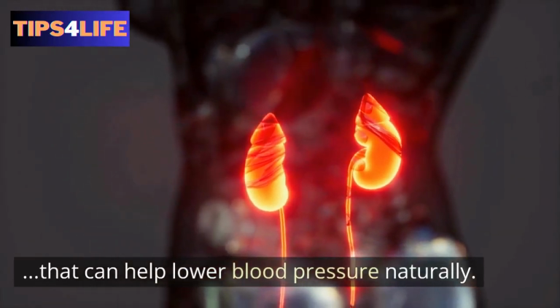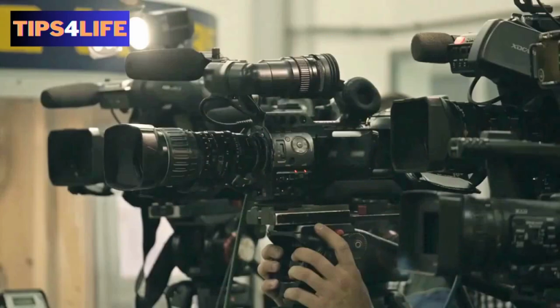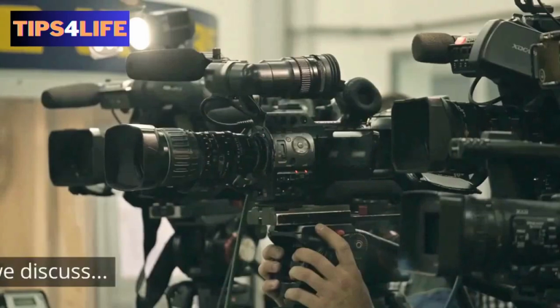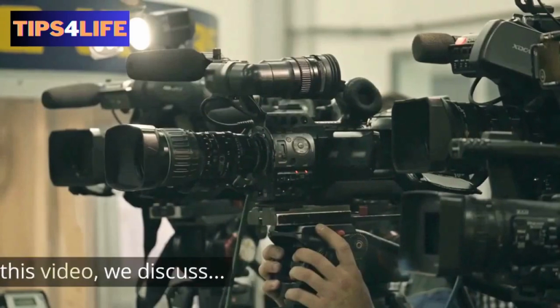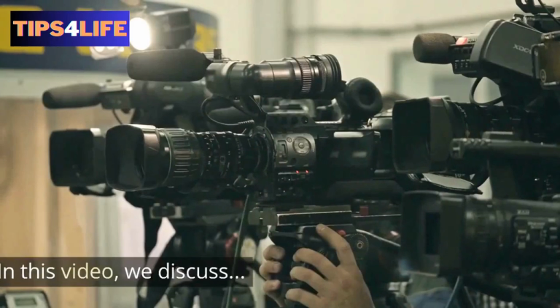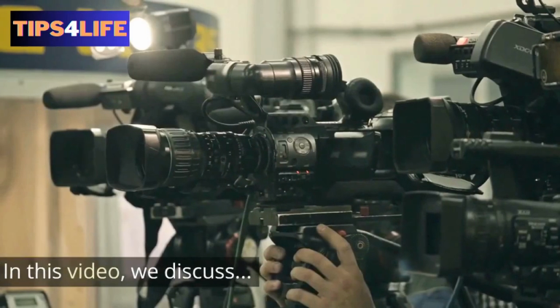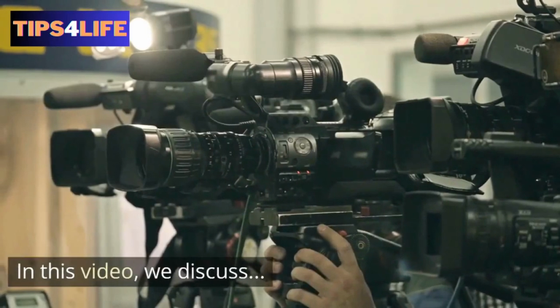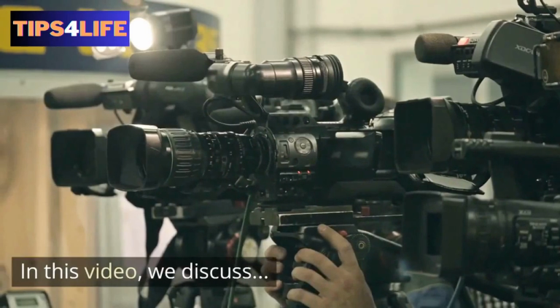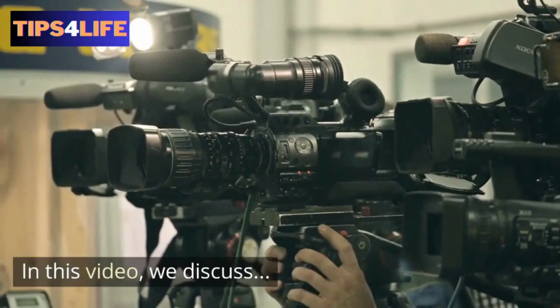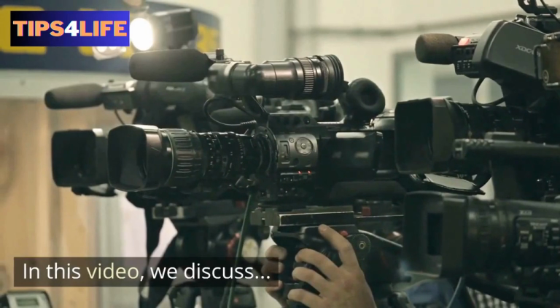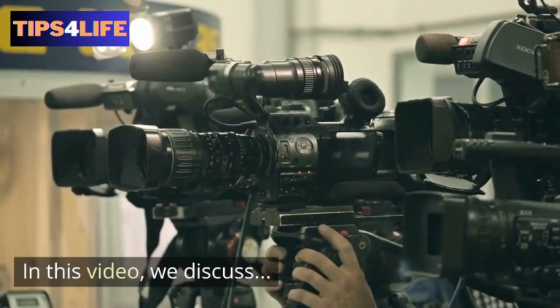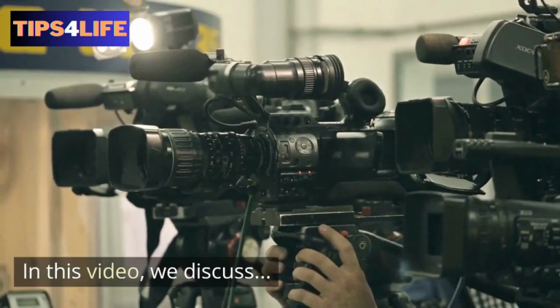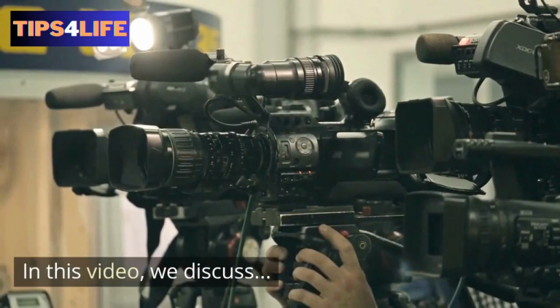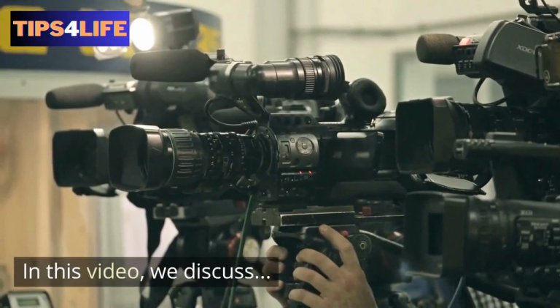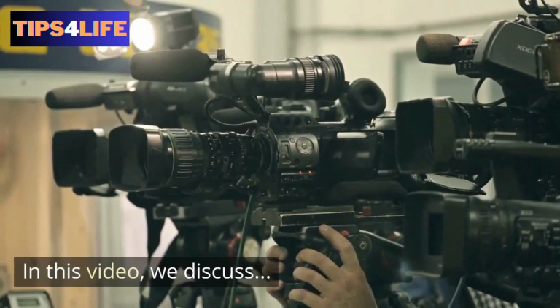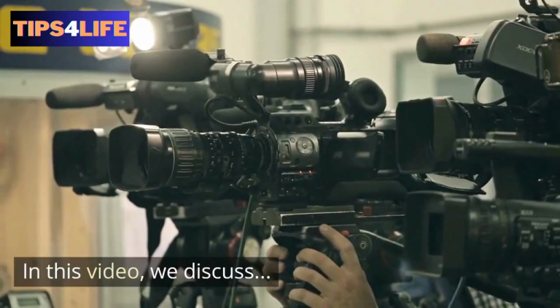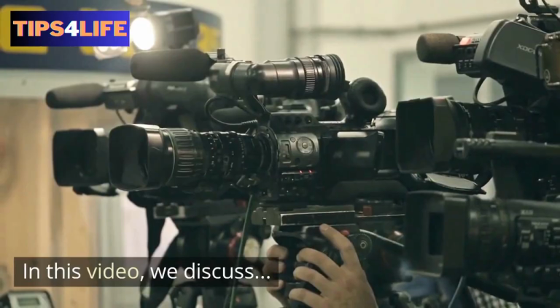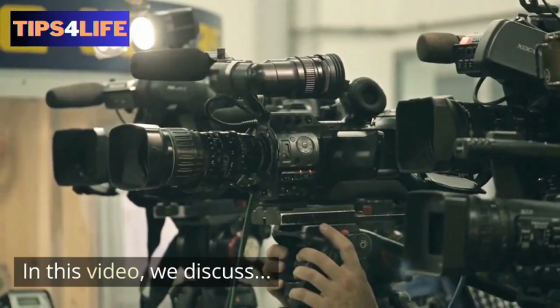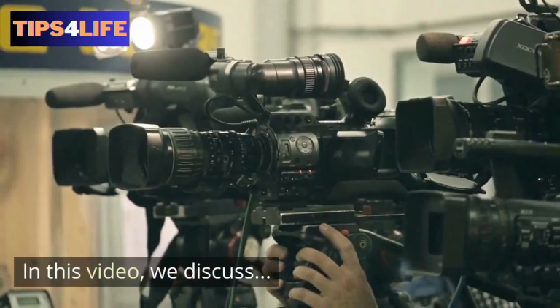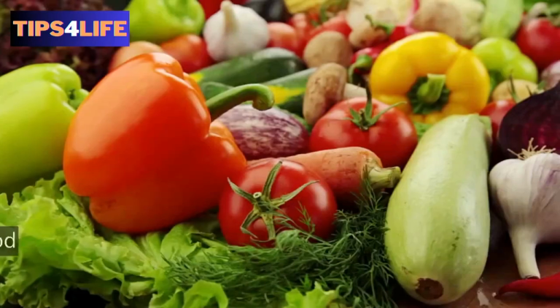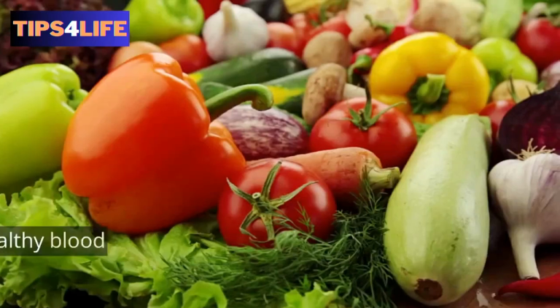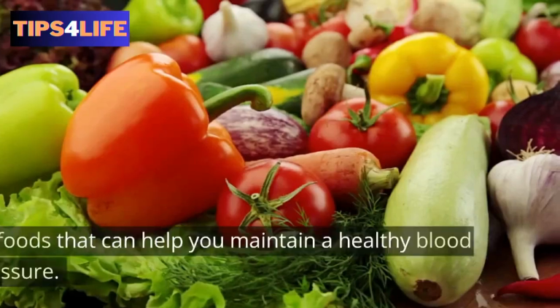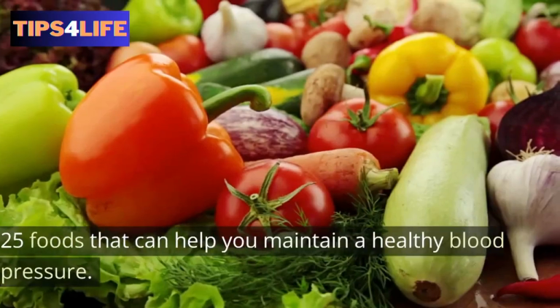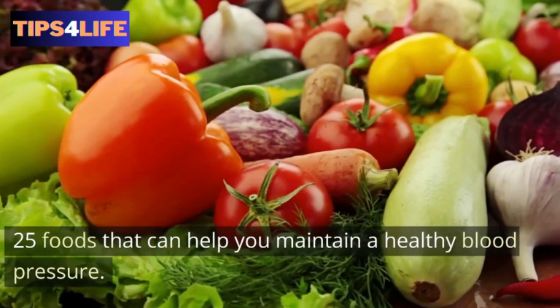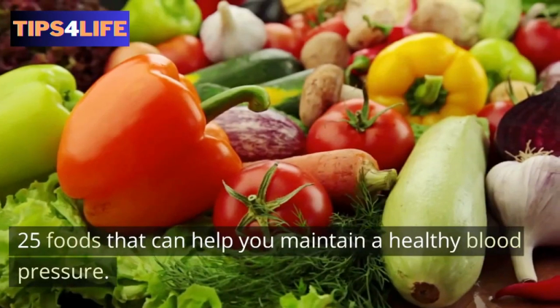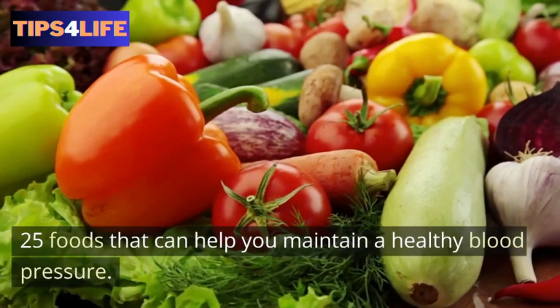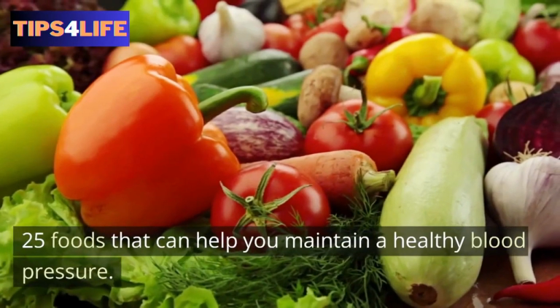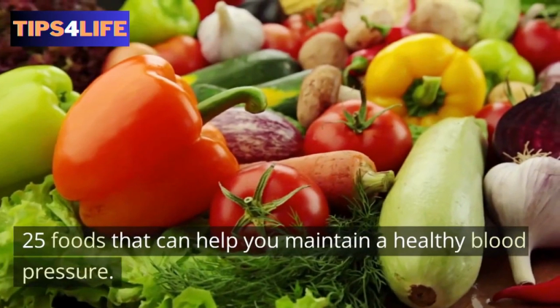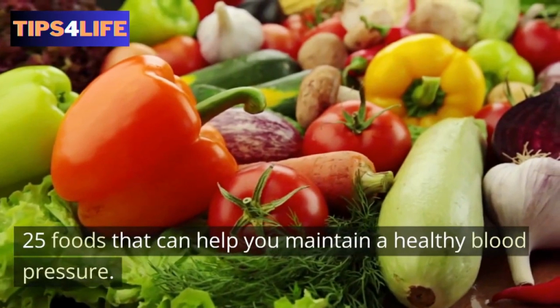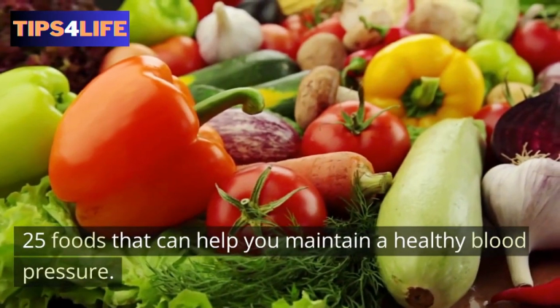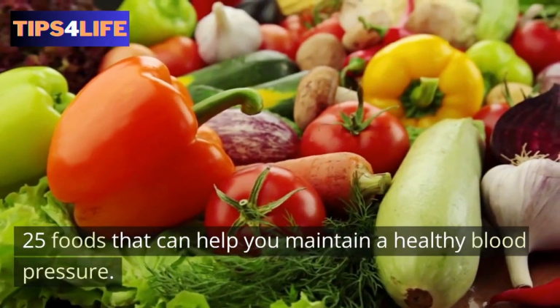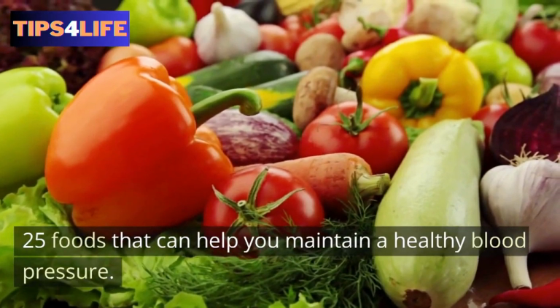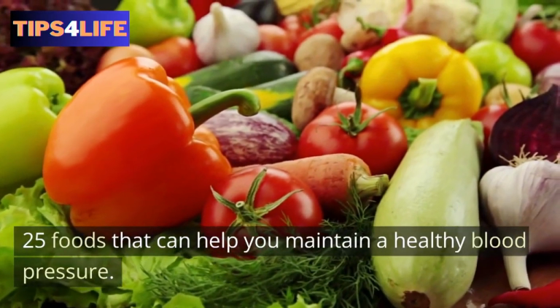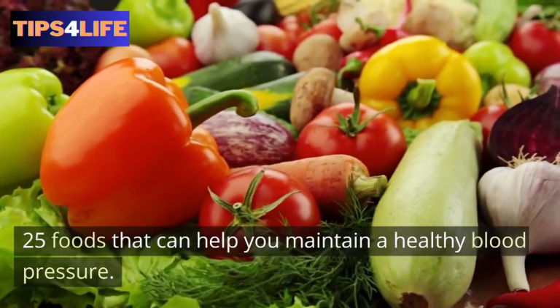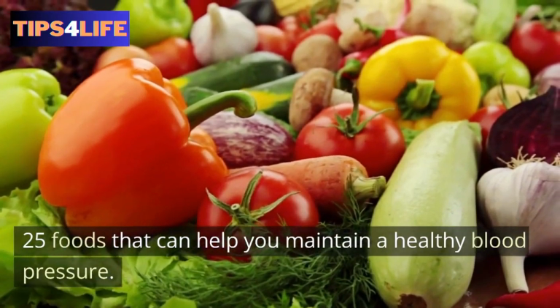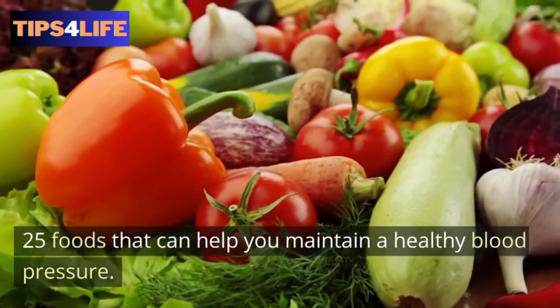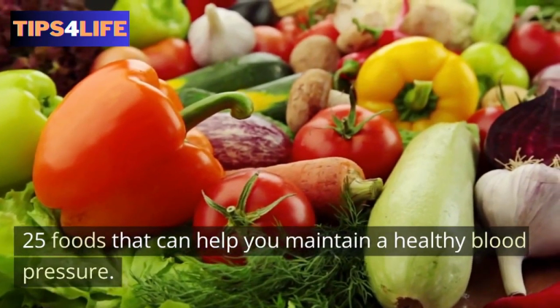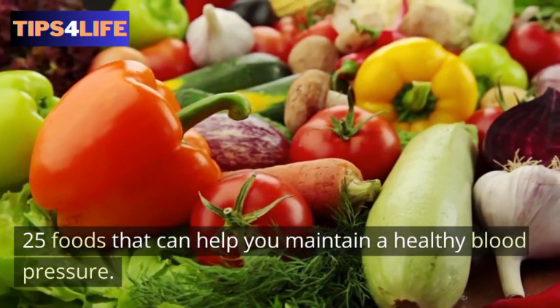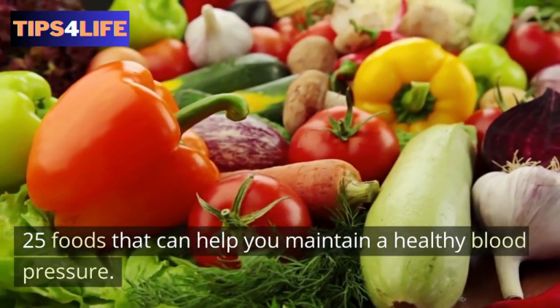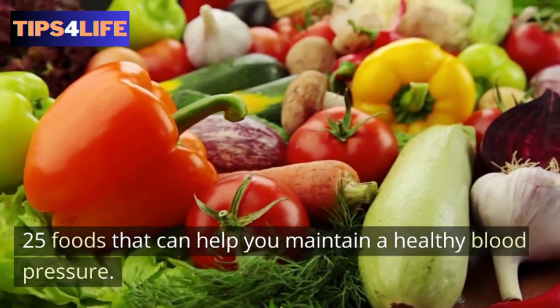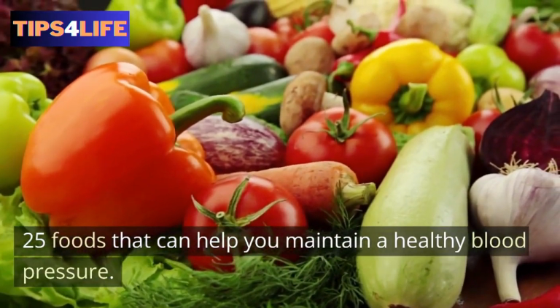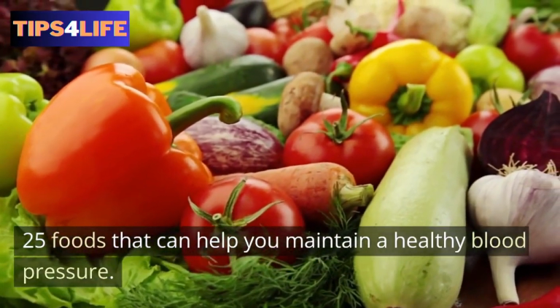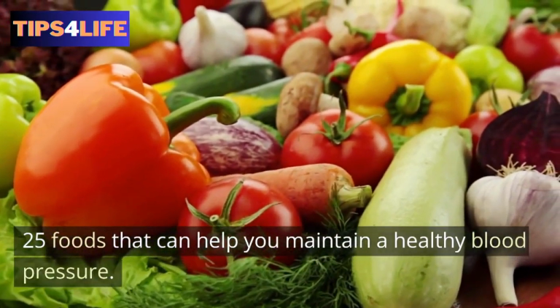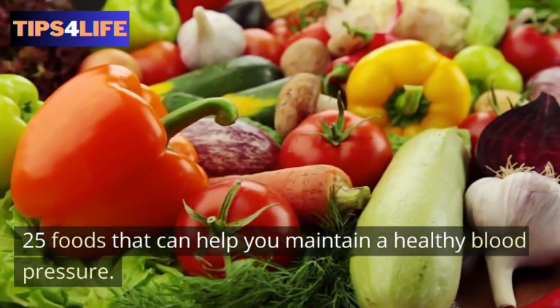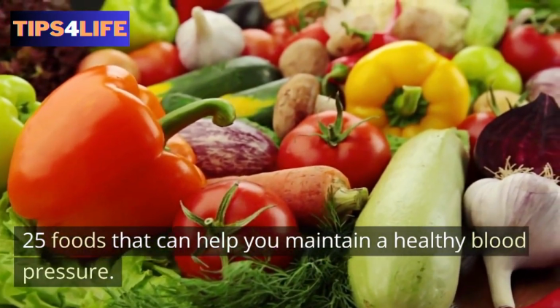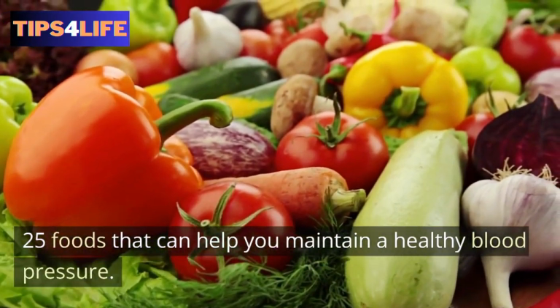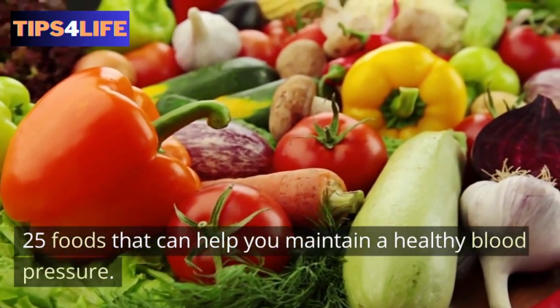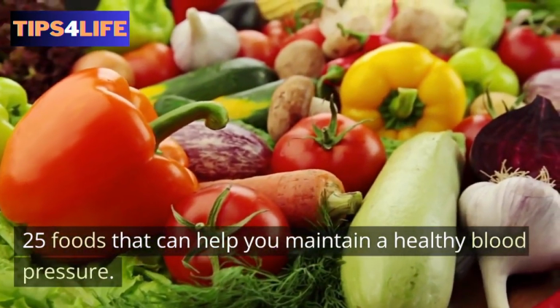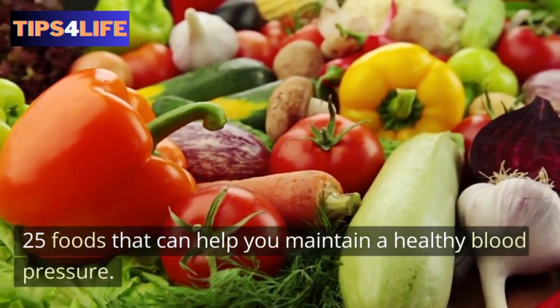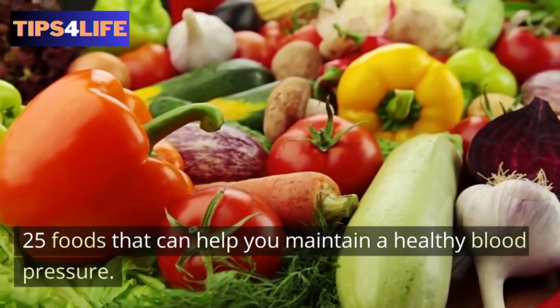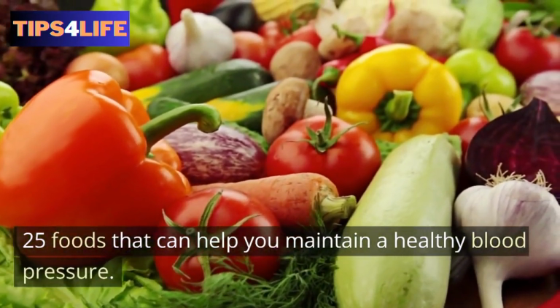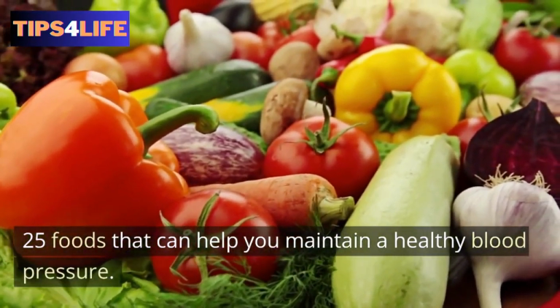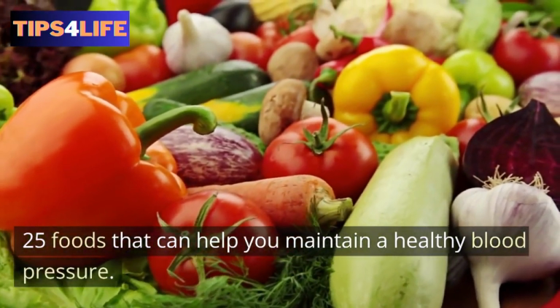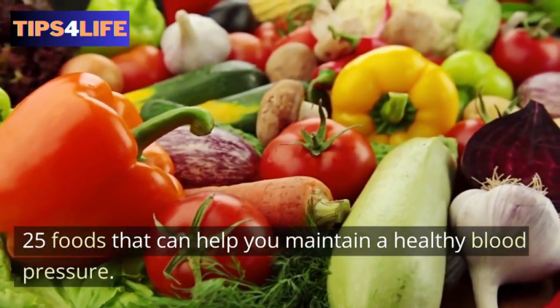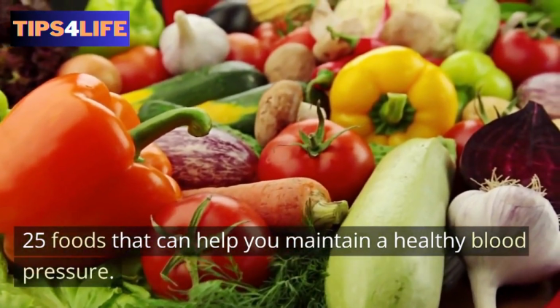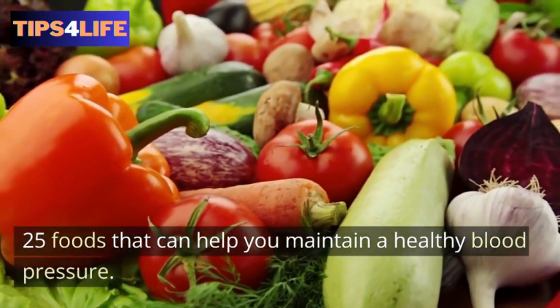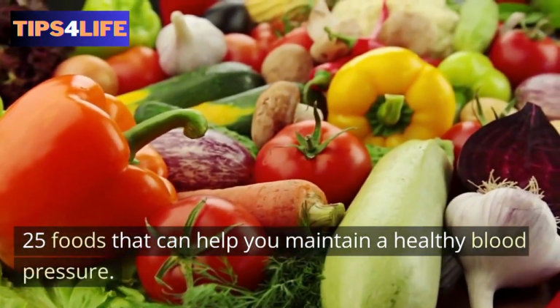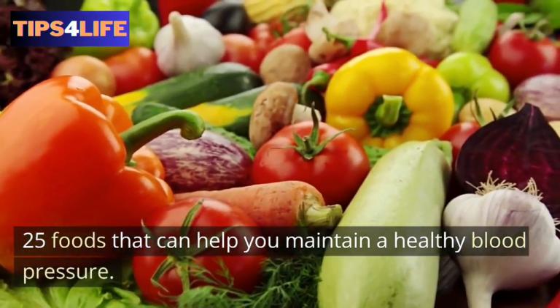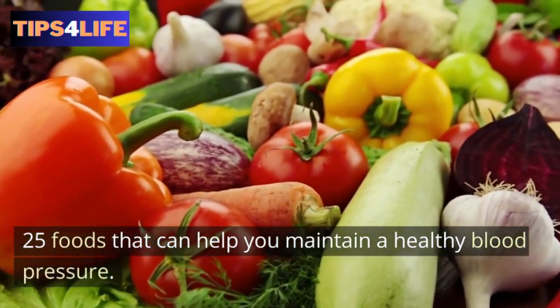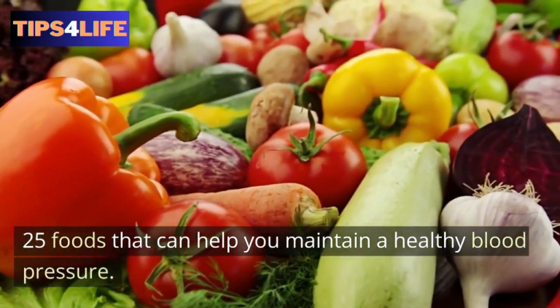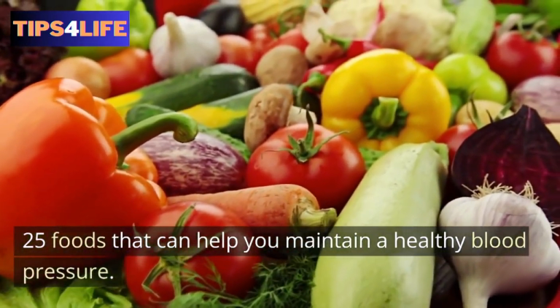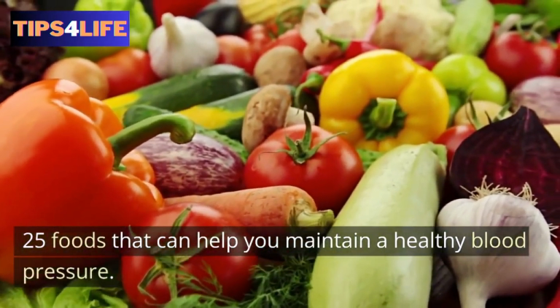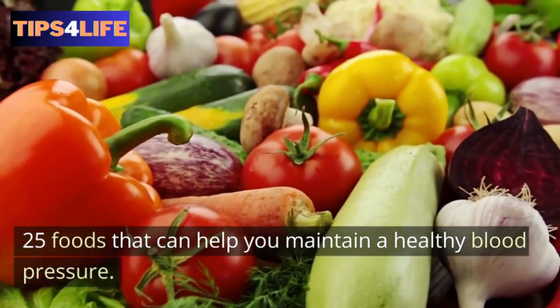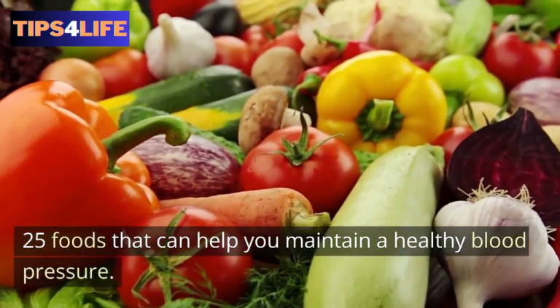In this video, we discuss 25 foods that can help you maintain a healthy blood pressure.